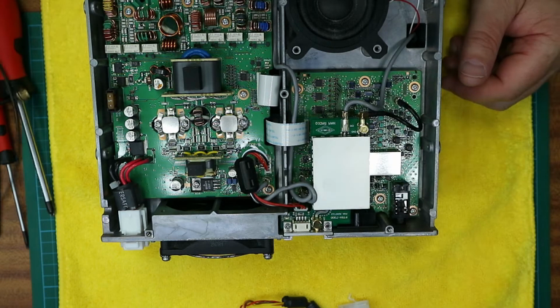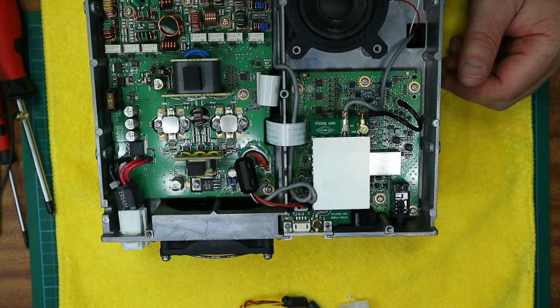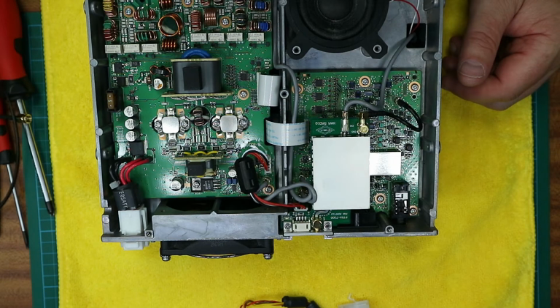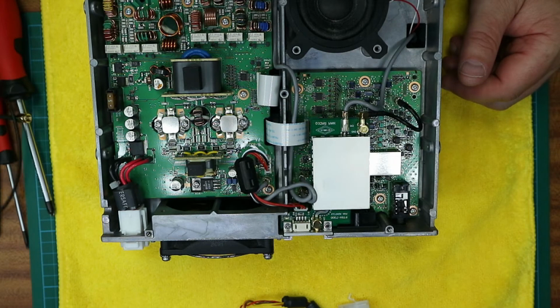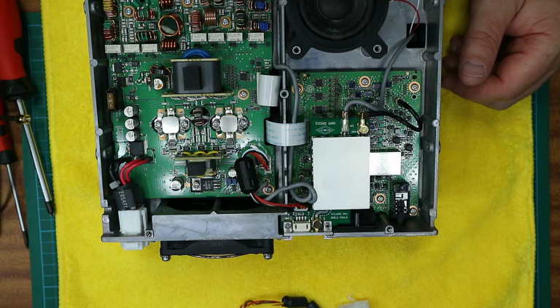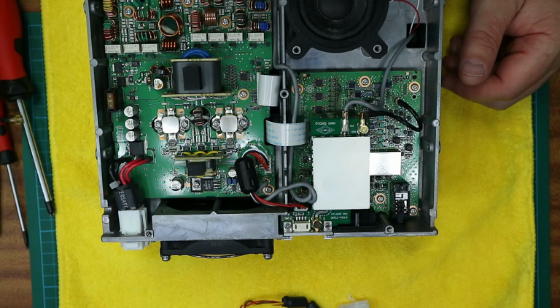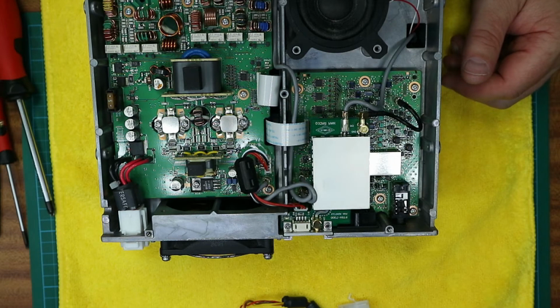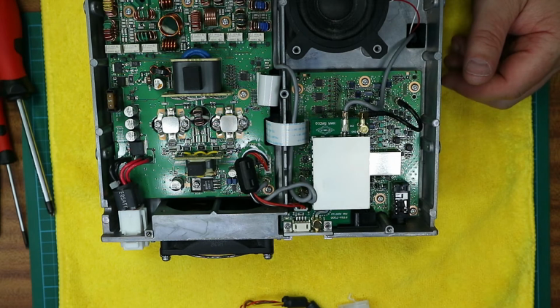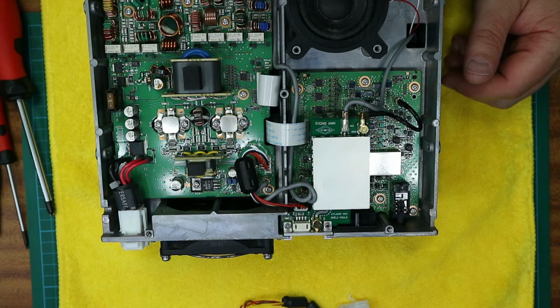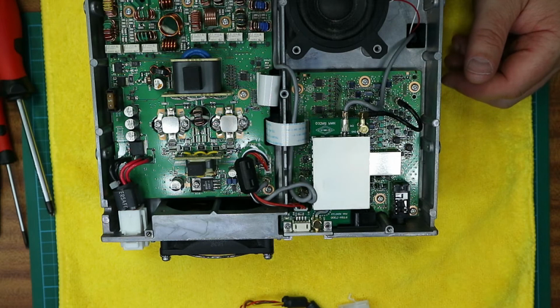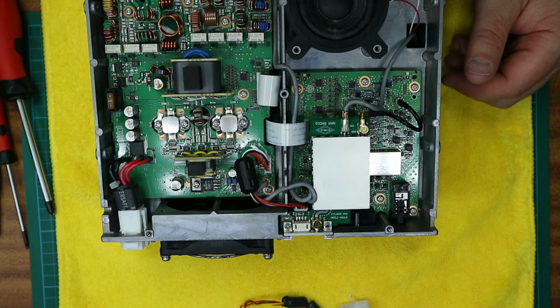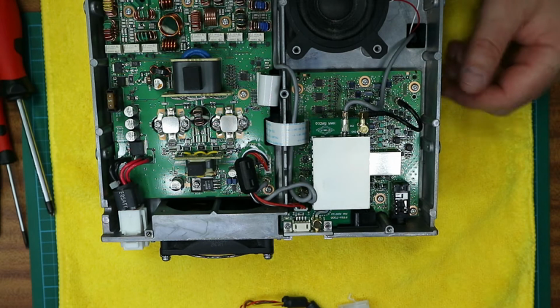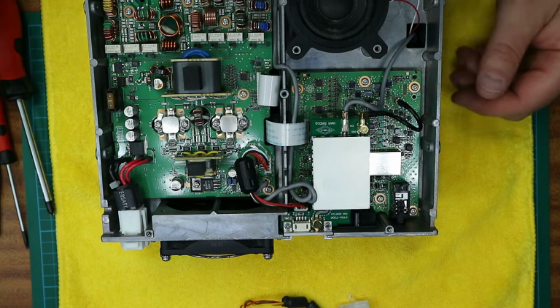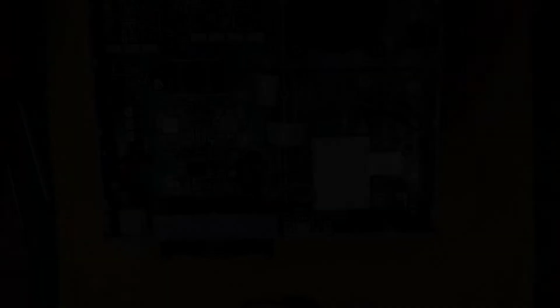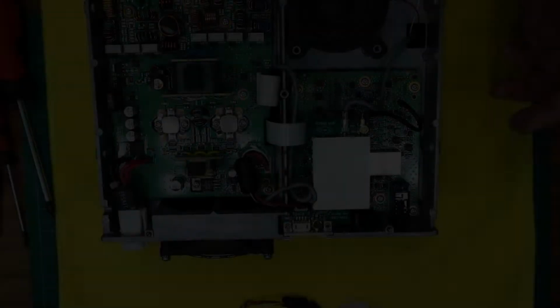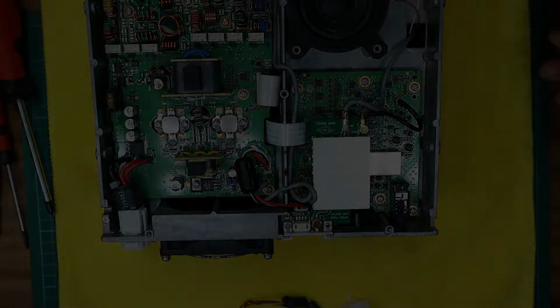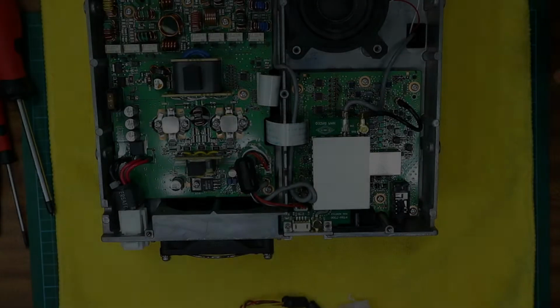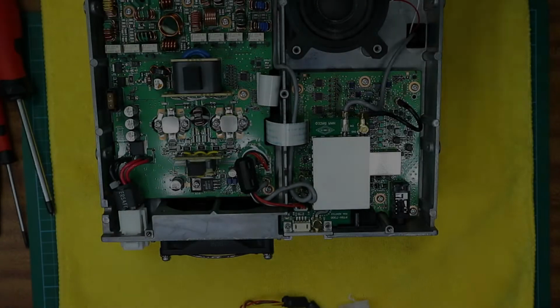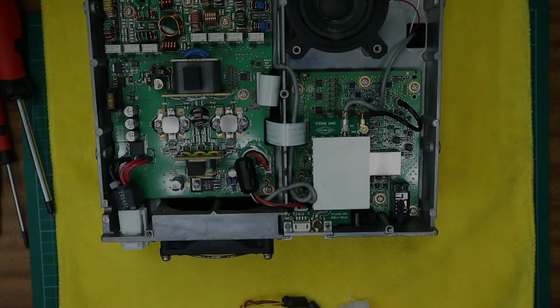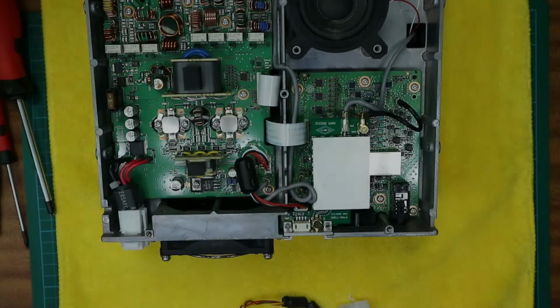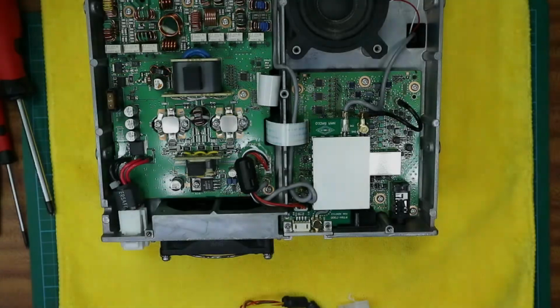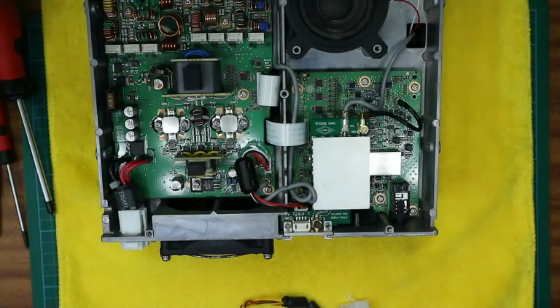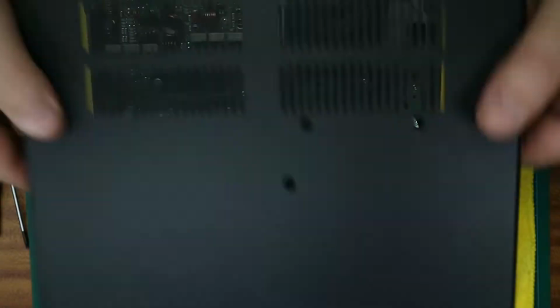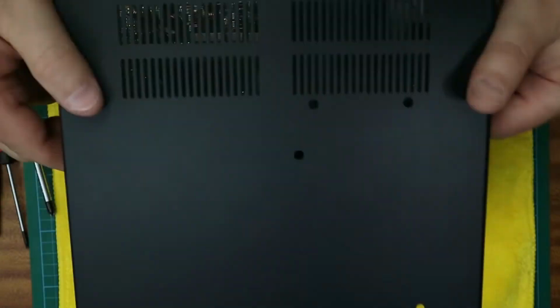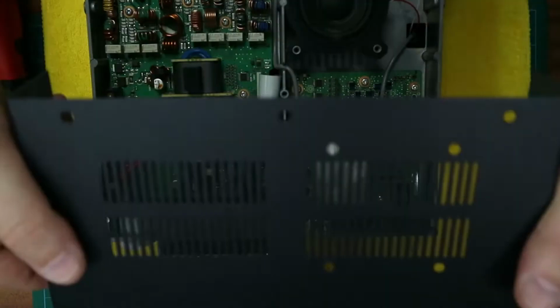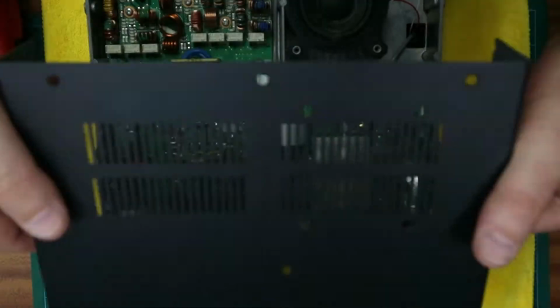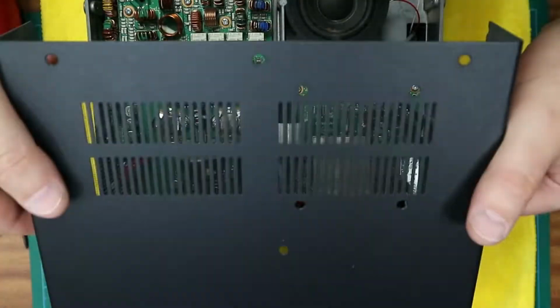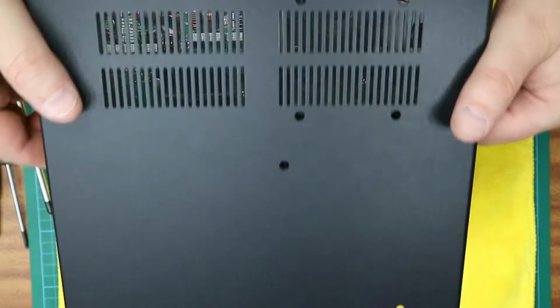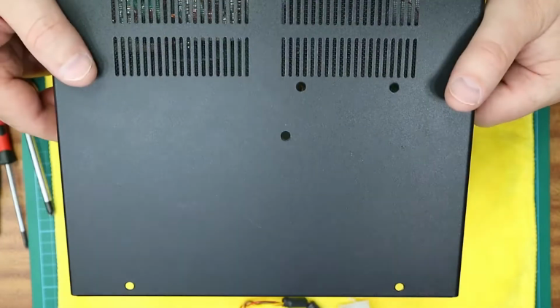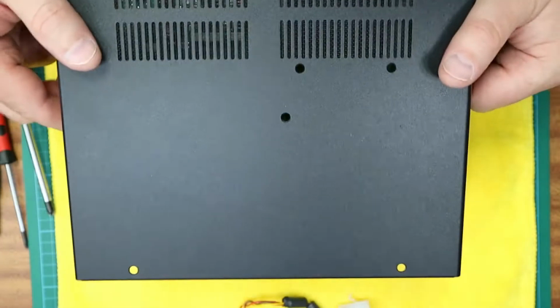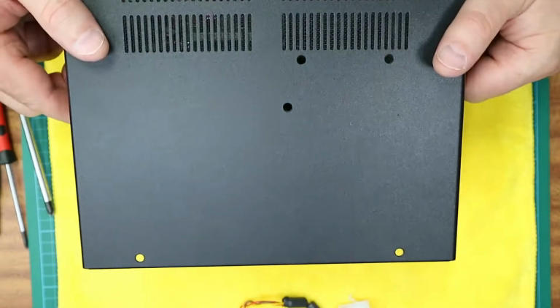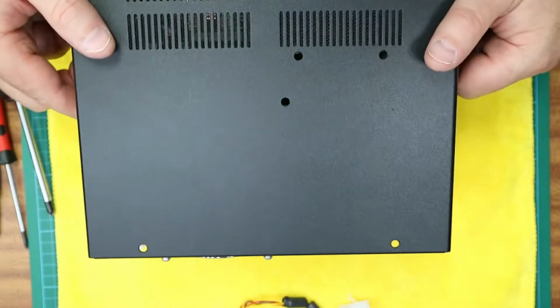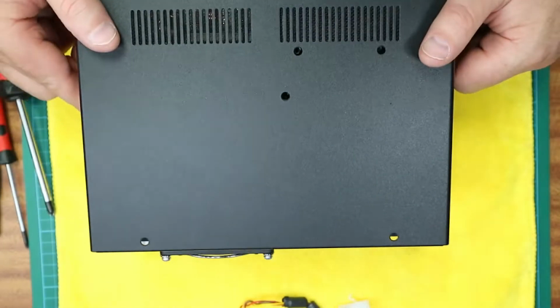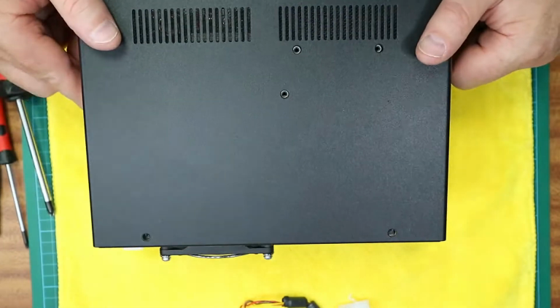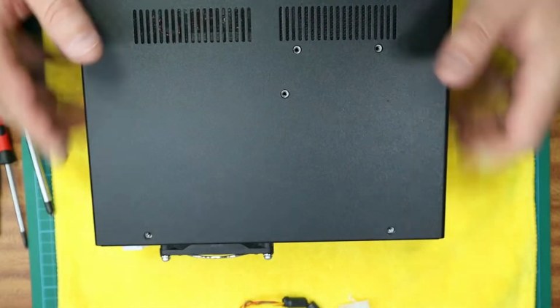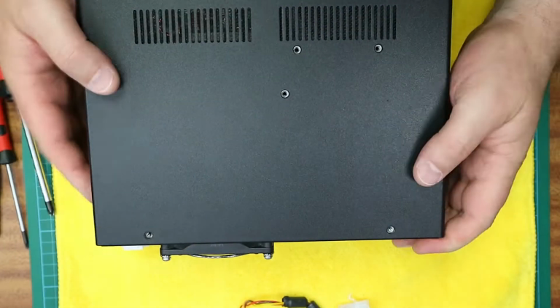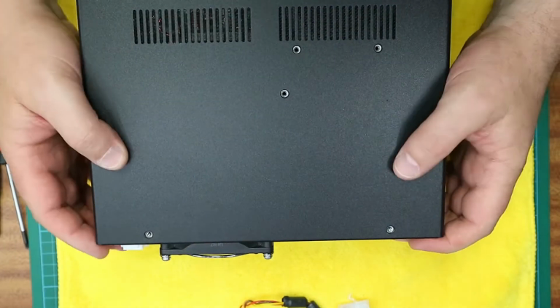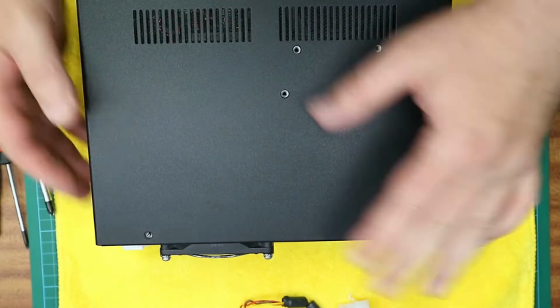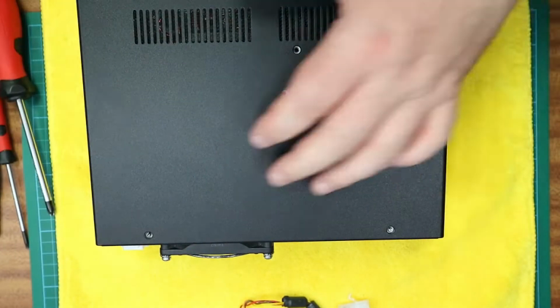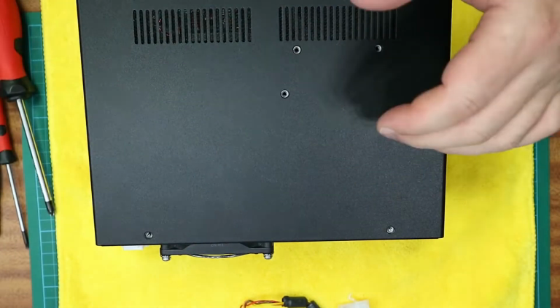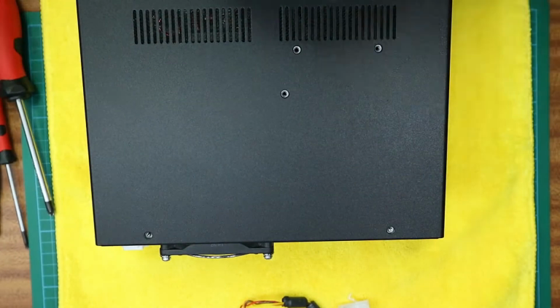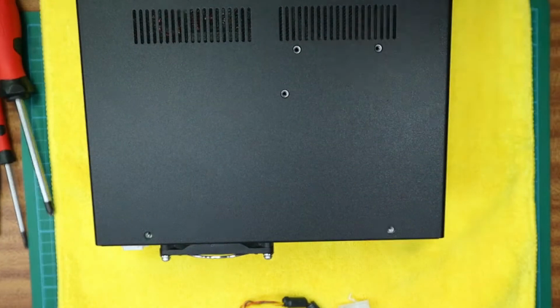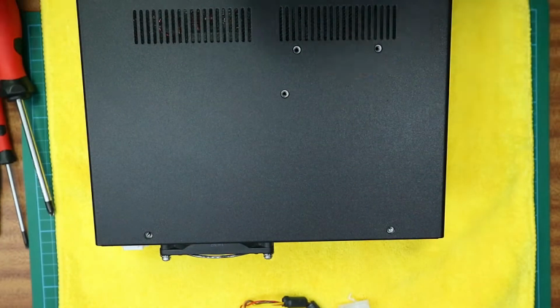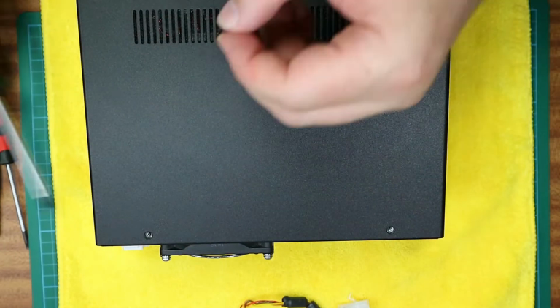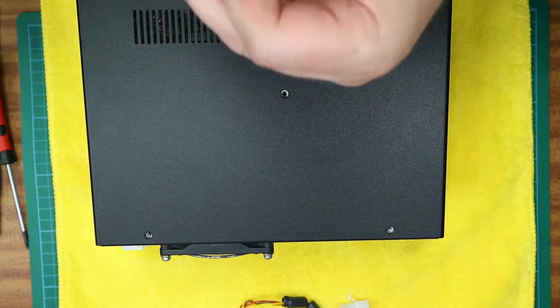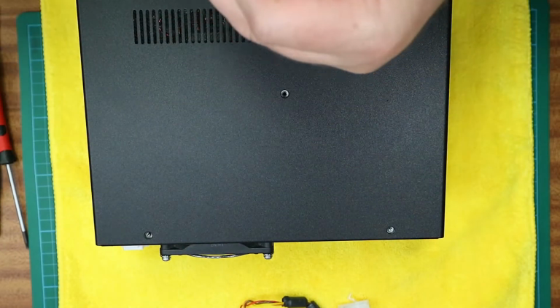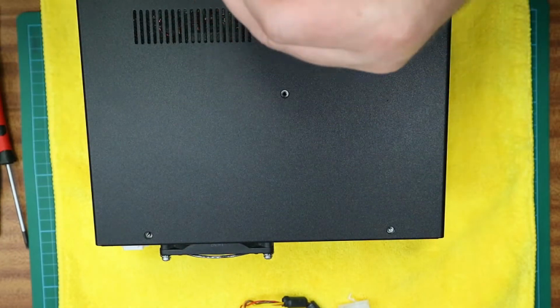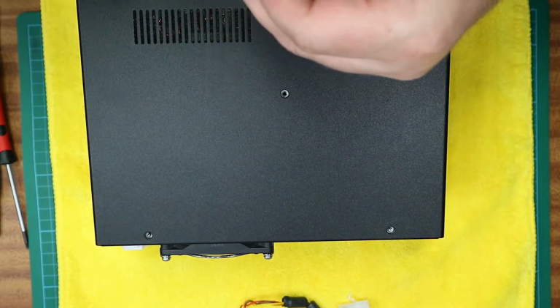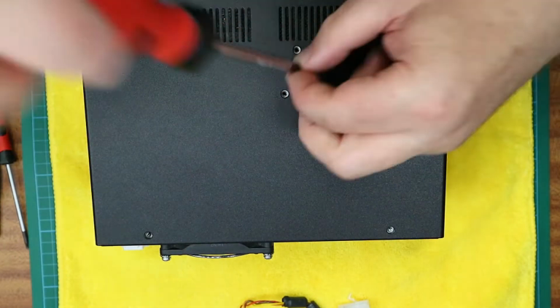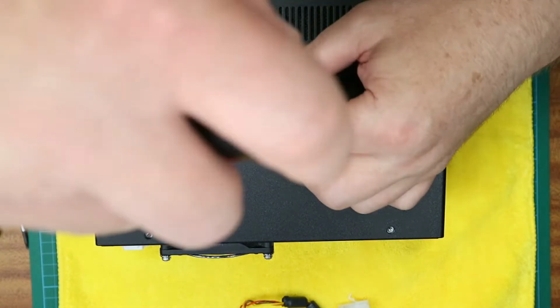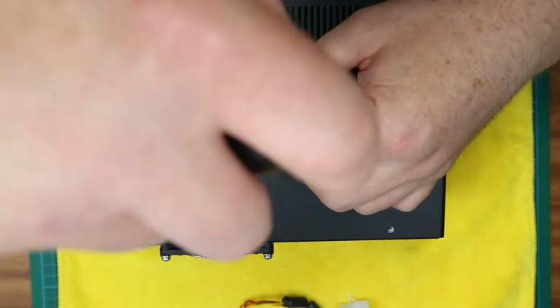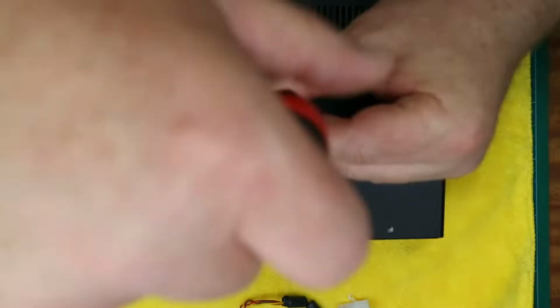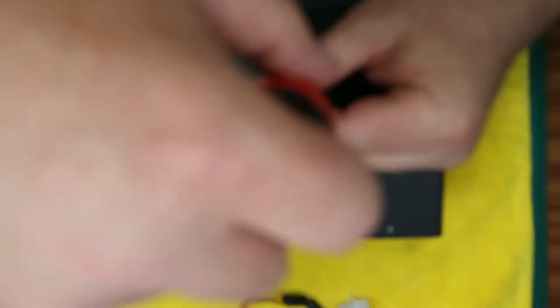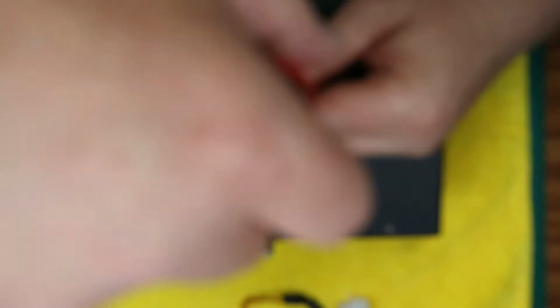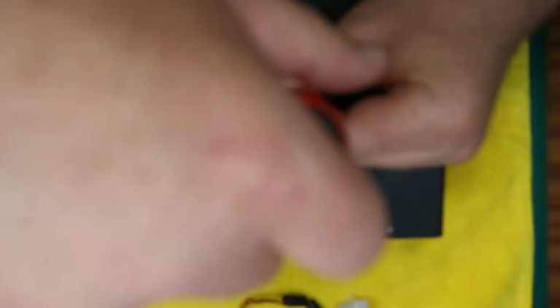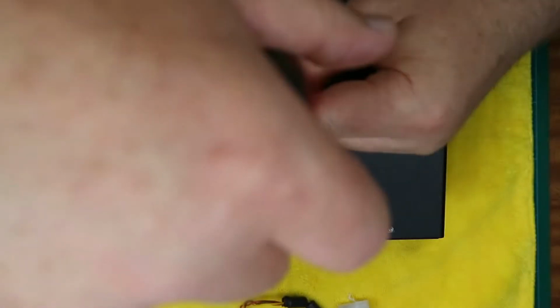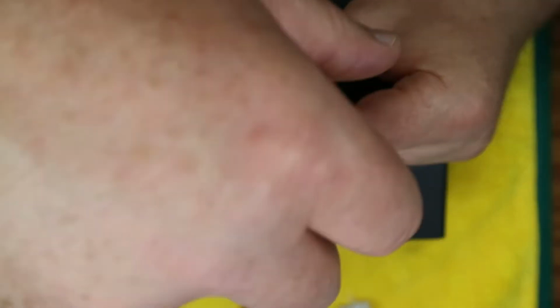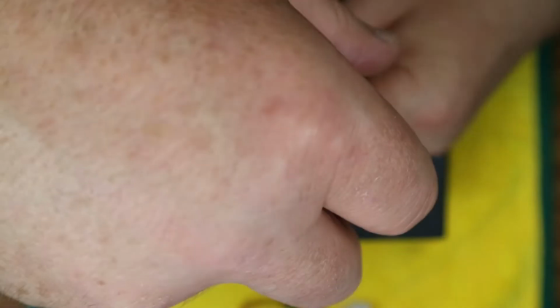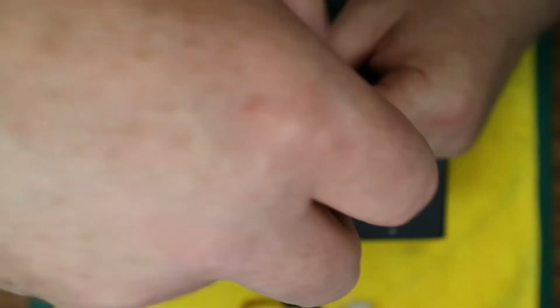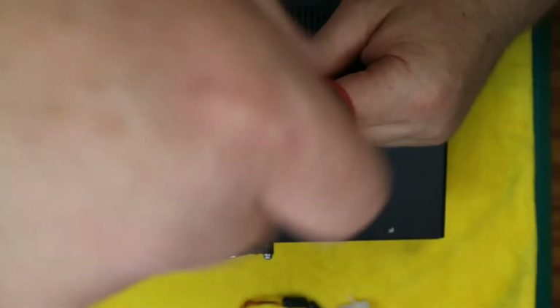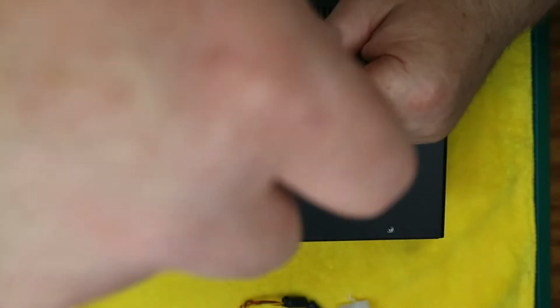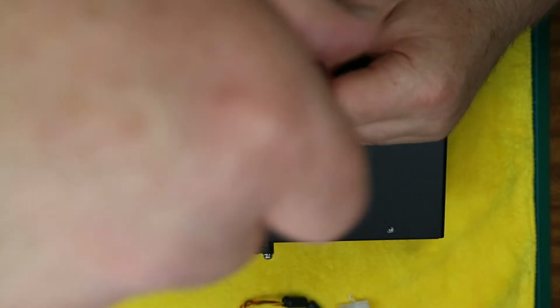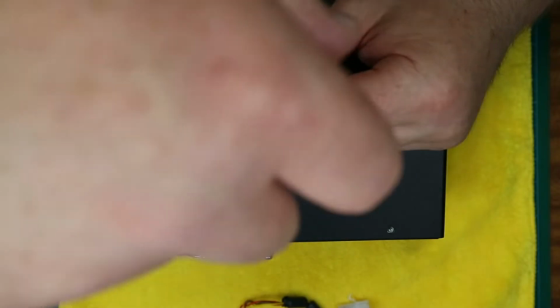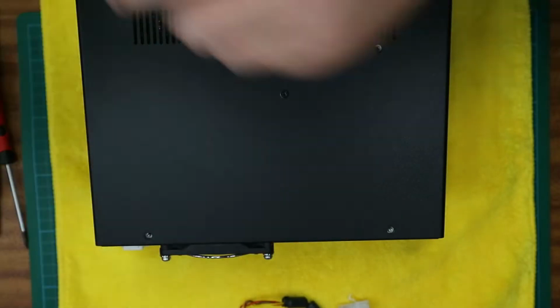You've now successfully installed the board. Reassemble in reverse and reinstall the 14 screws.